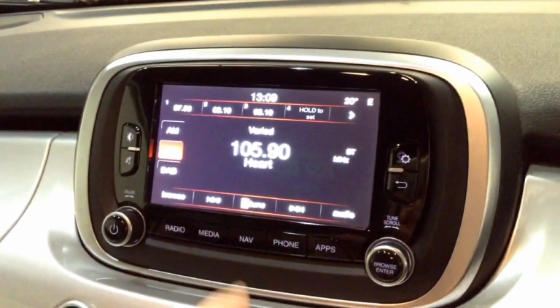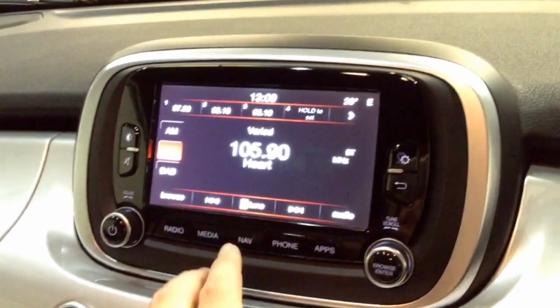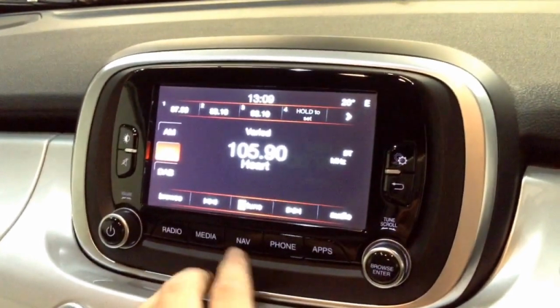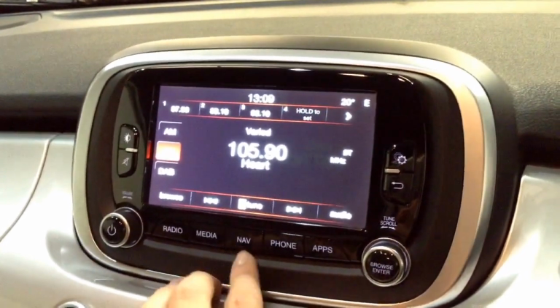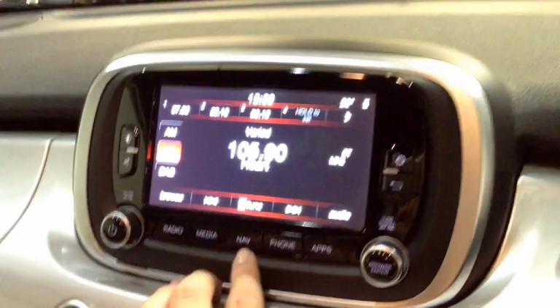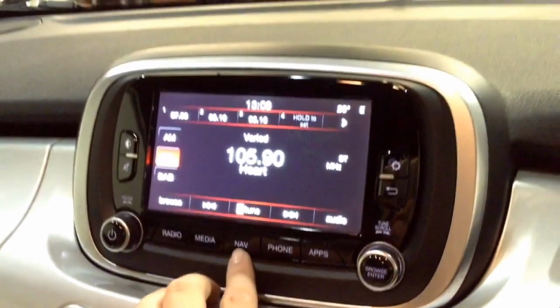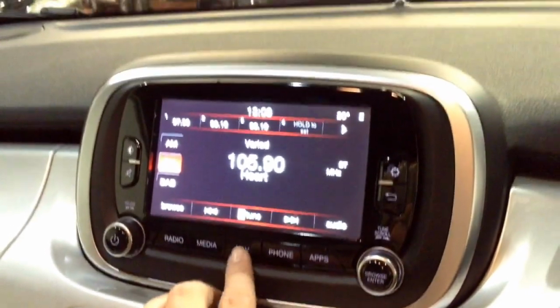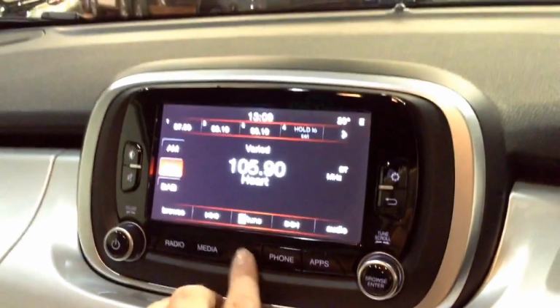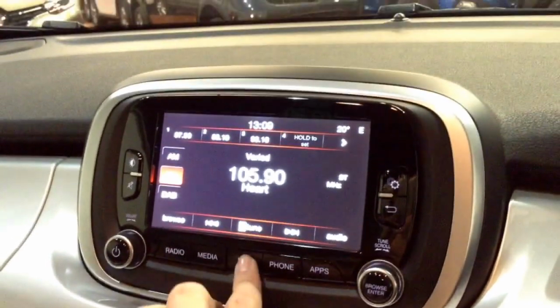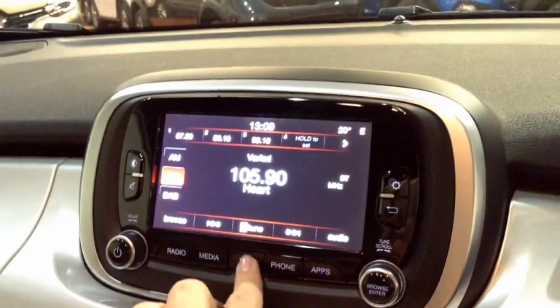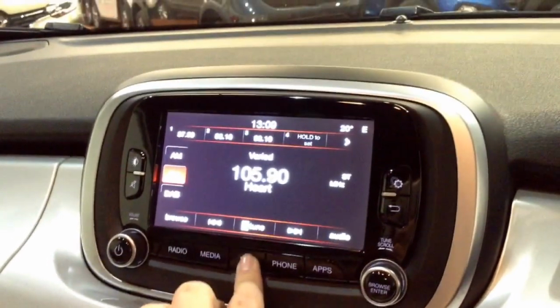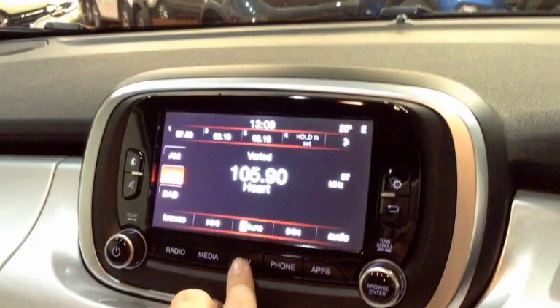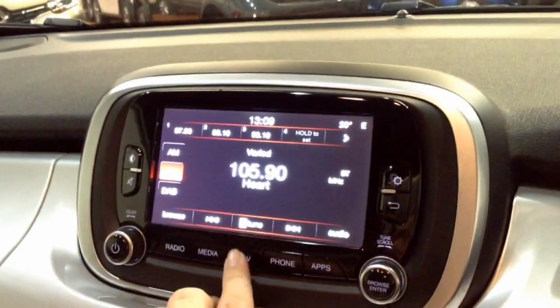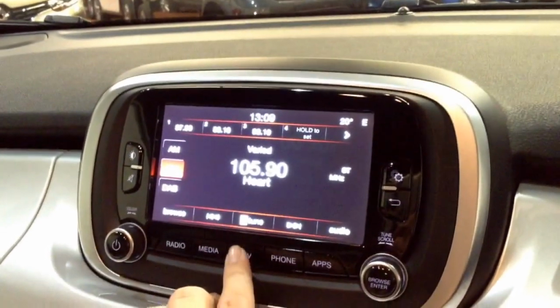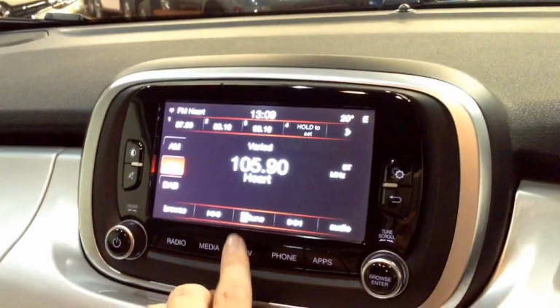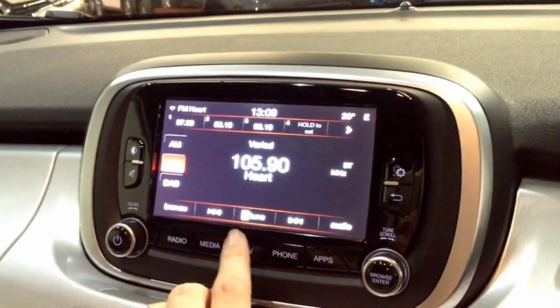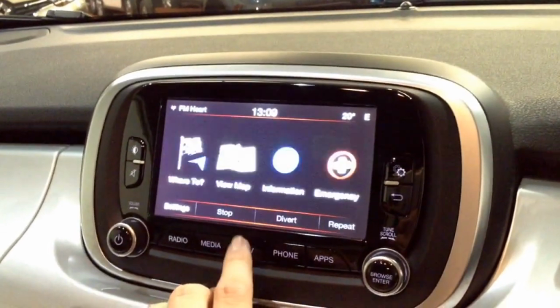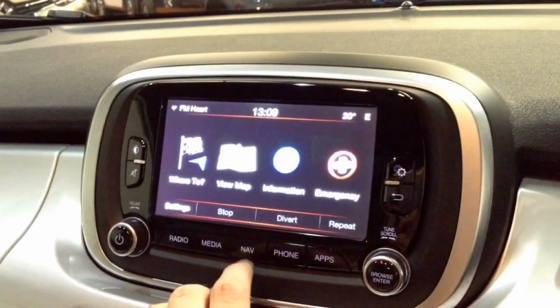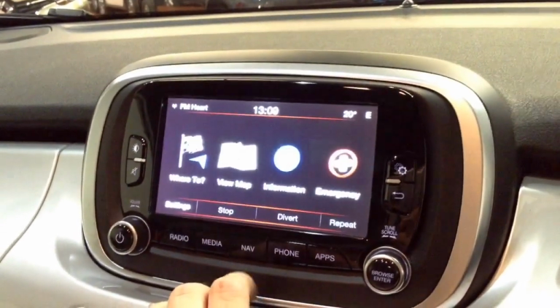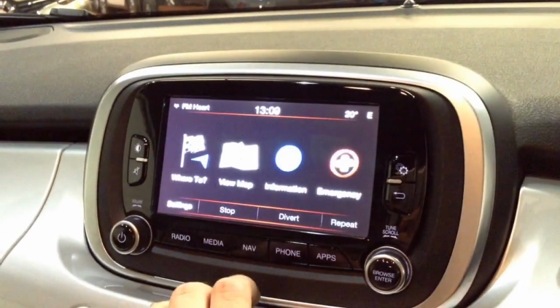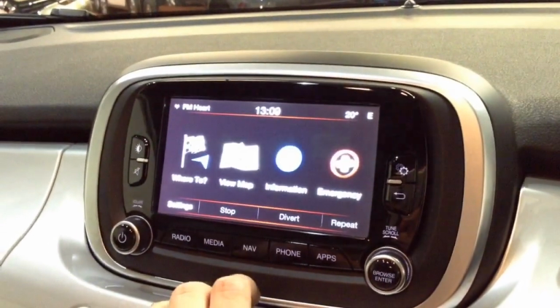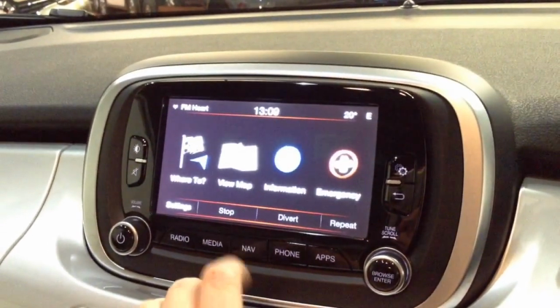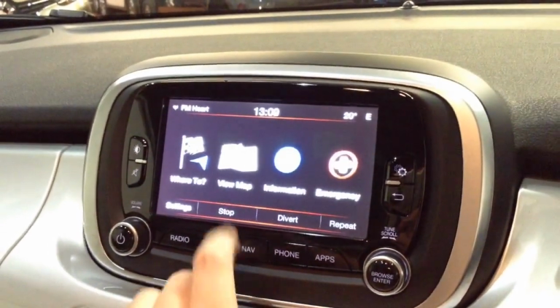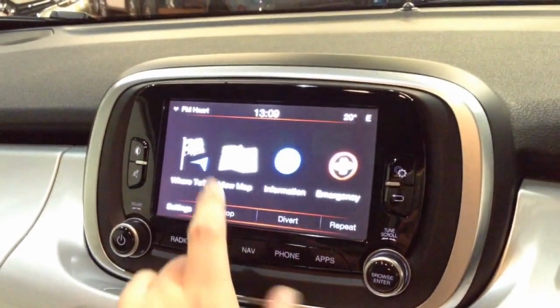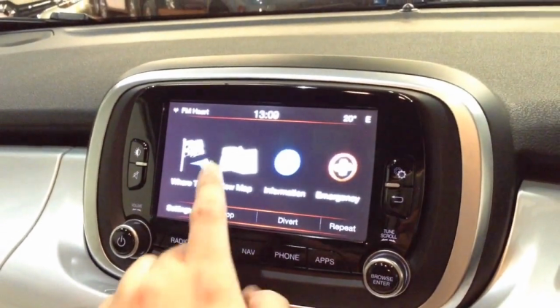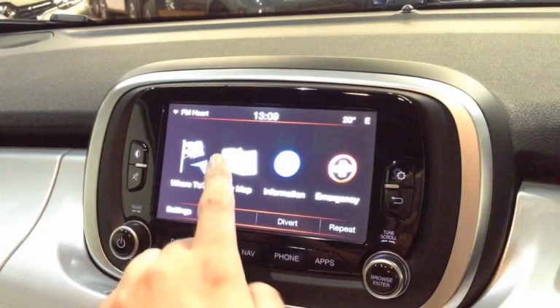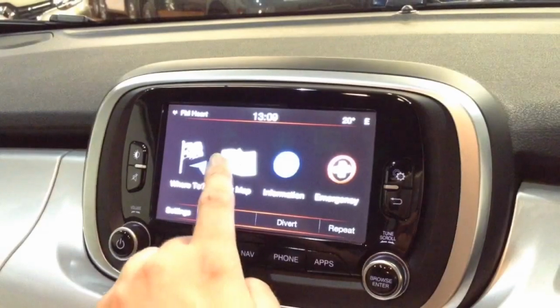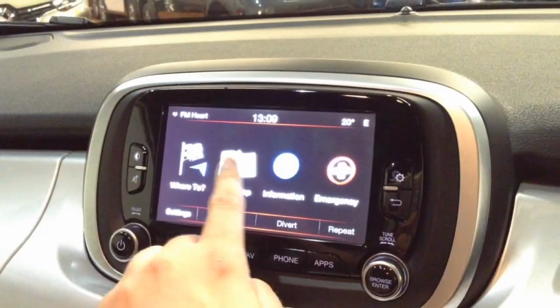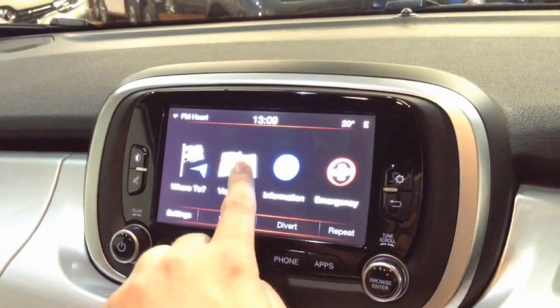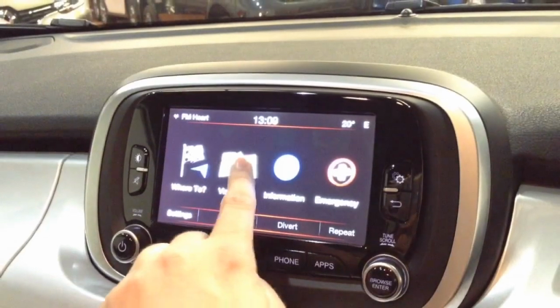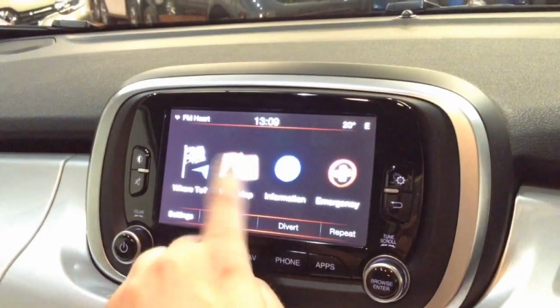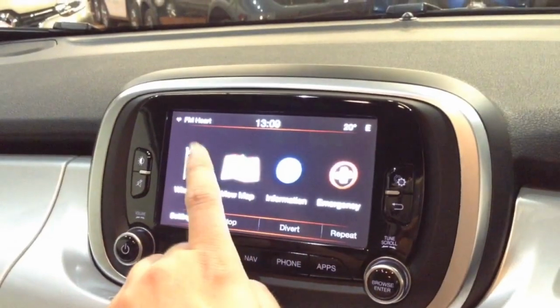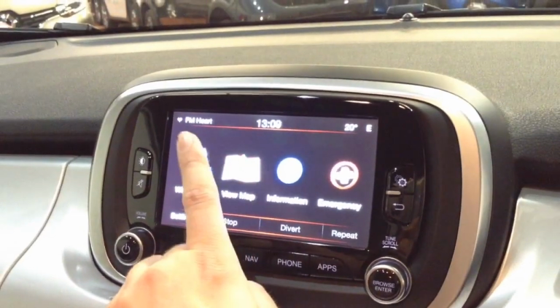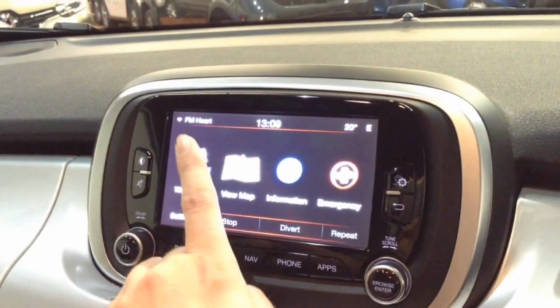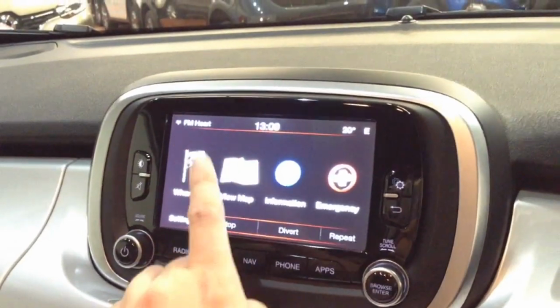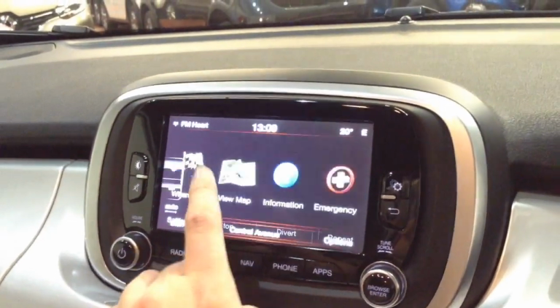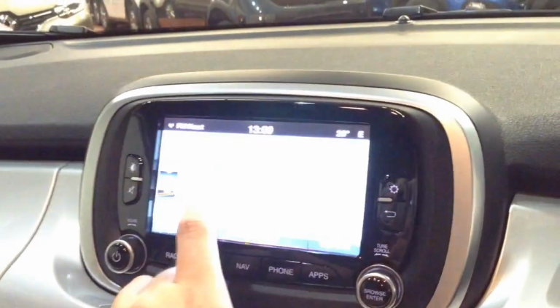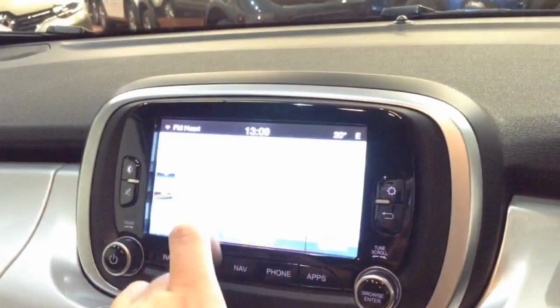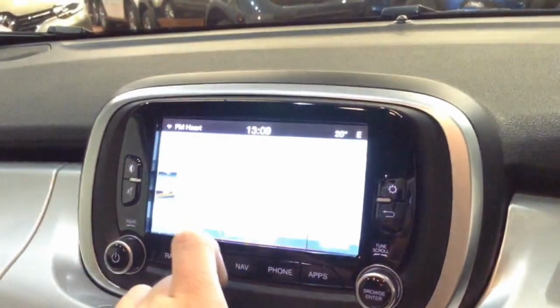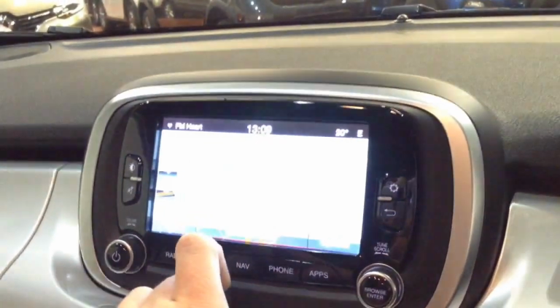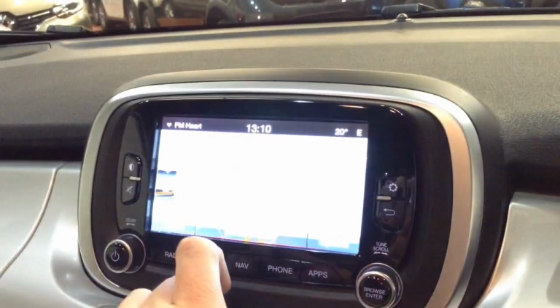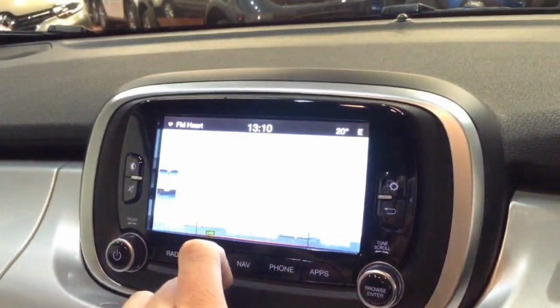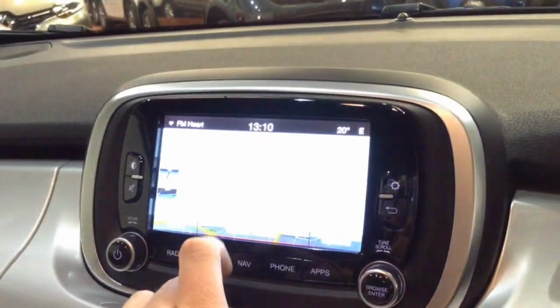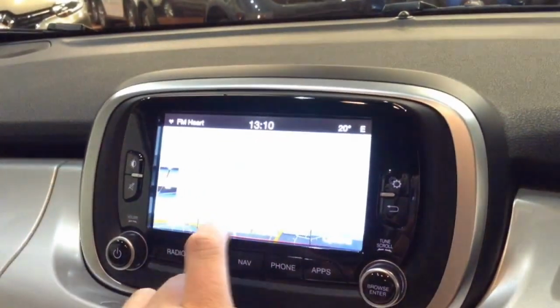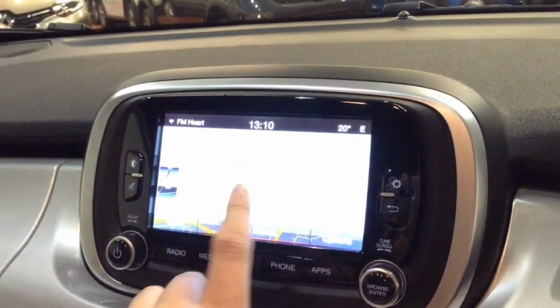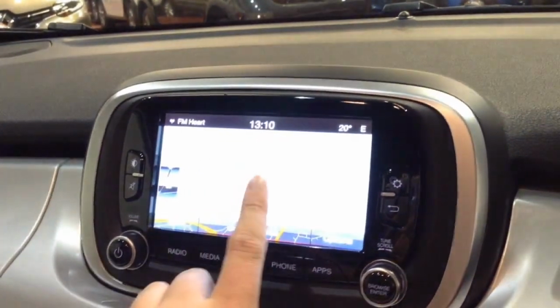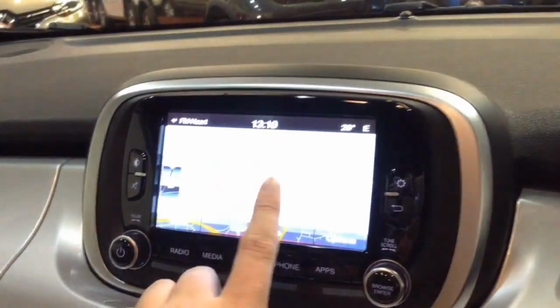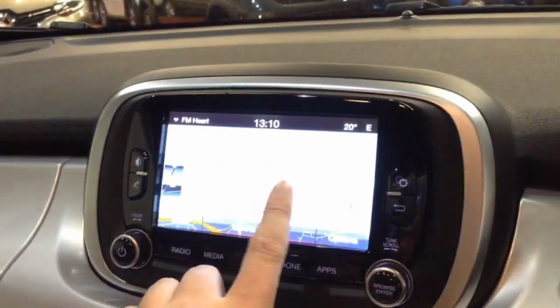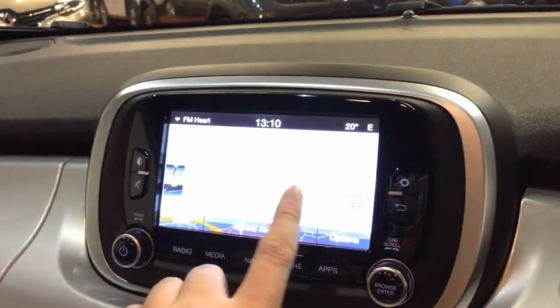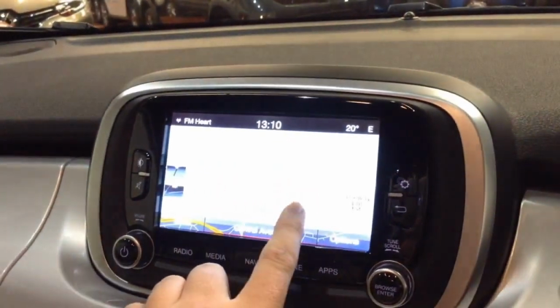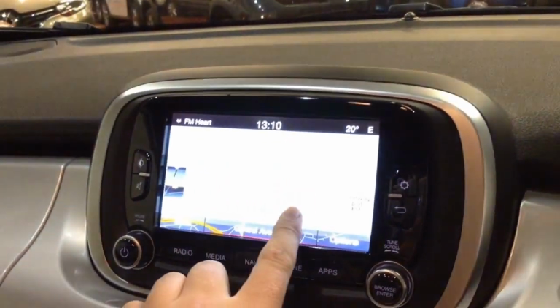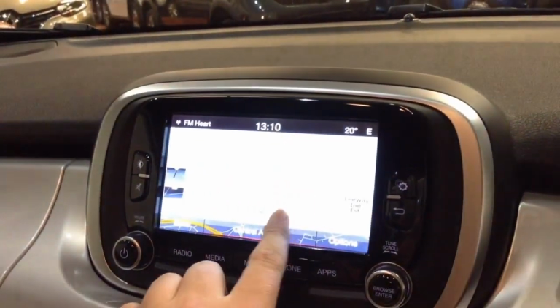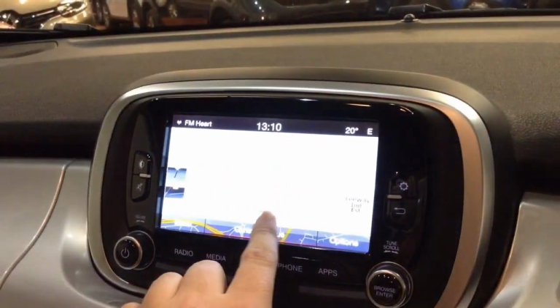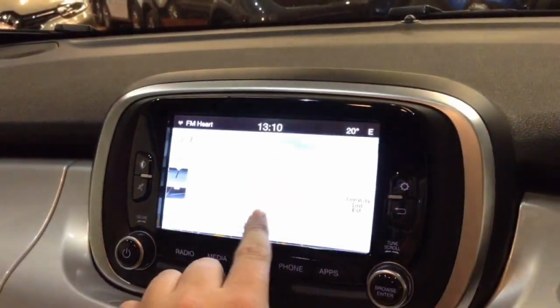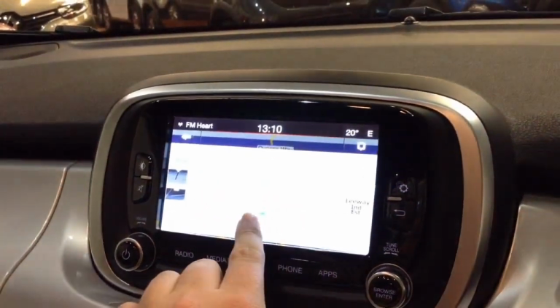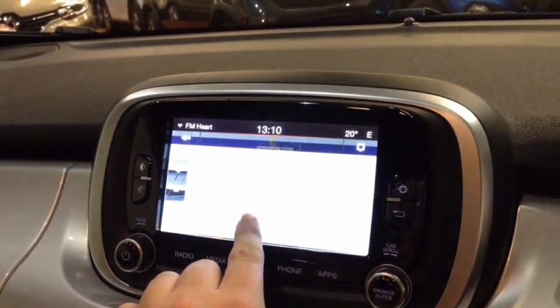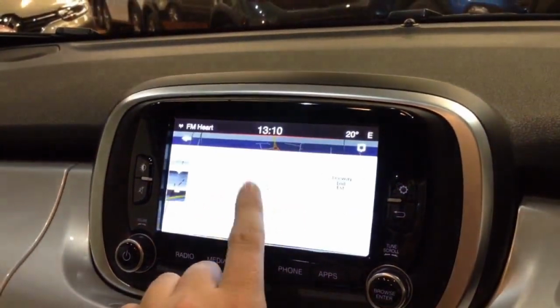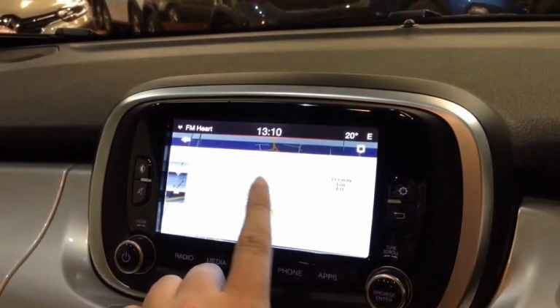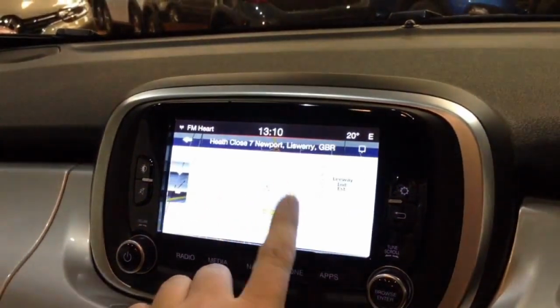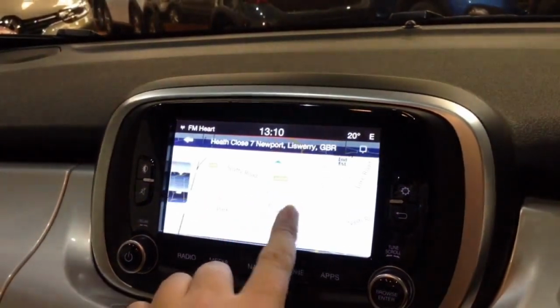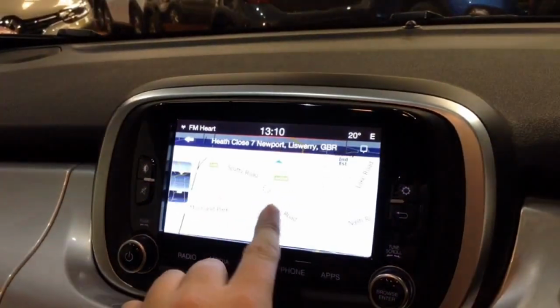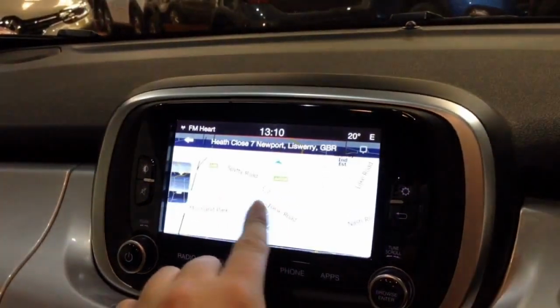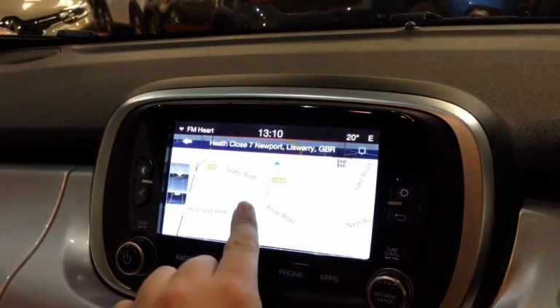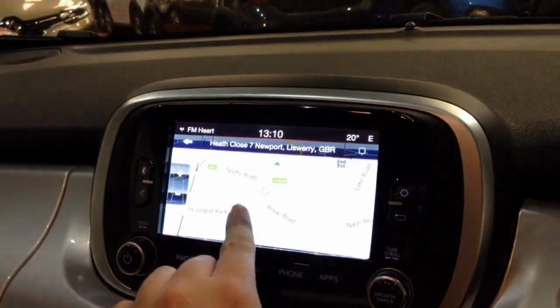This is additionally where your satellite navigation will appear, via the map and nav button, which you can navigate freely via the touch screen capabilities whilst you're on the move.